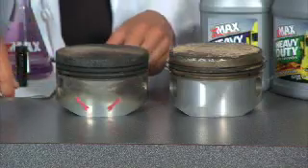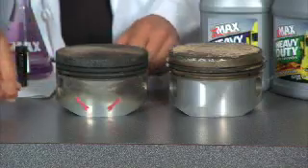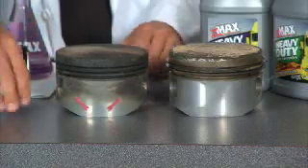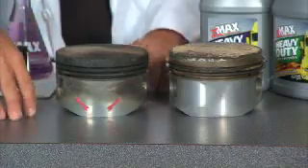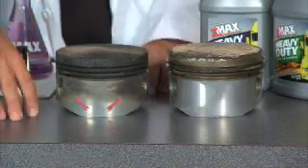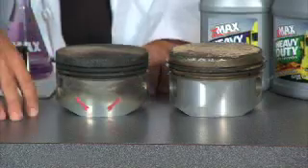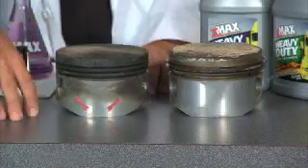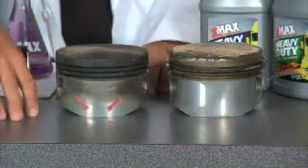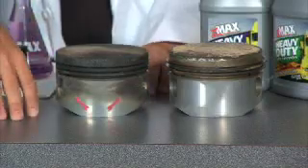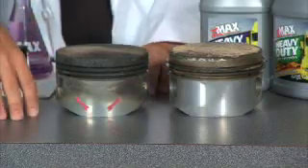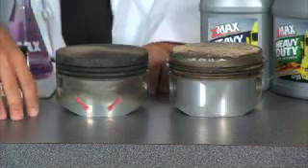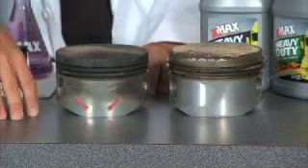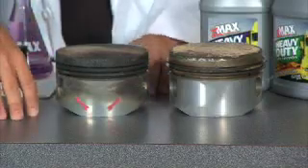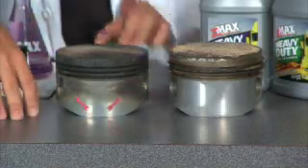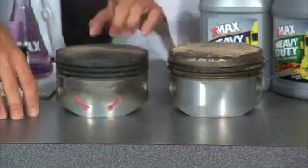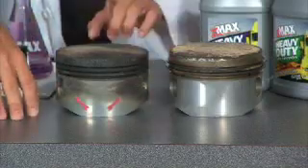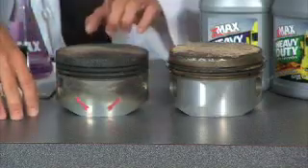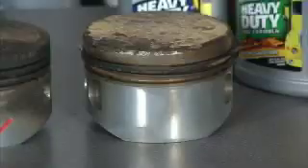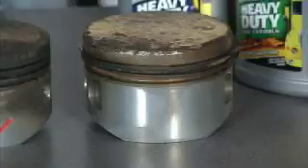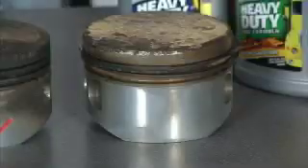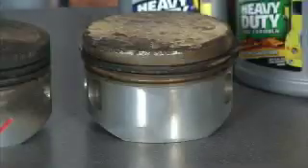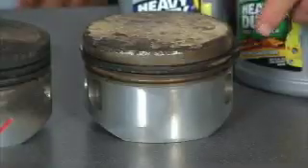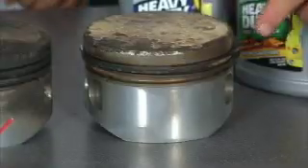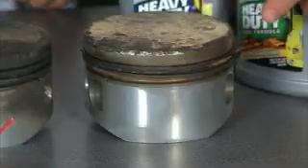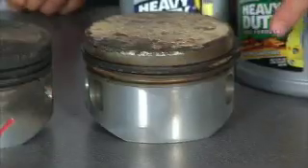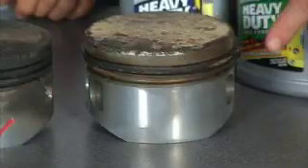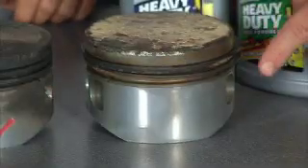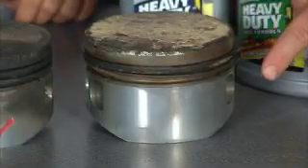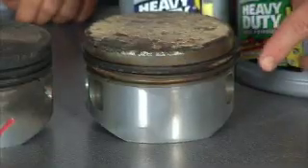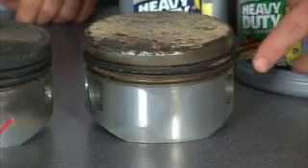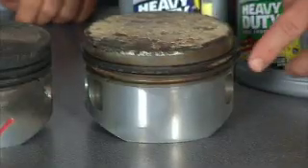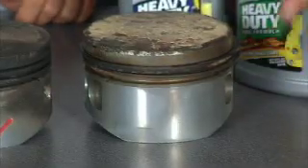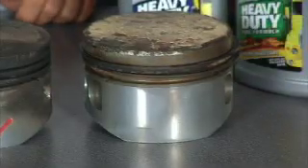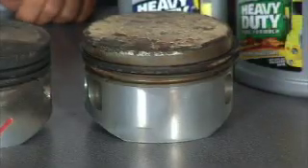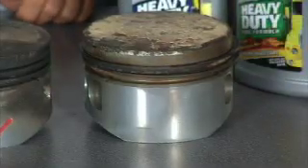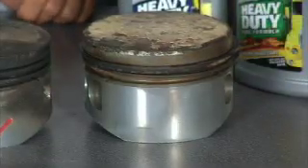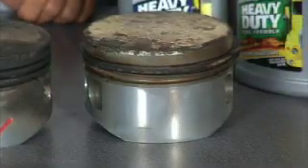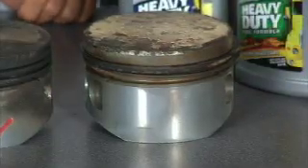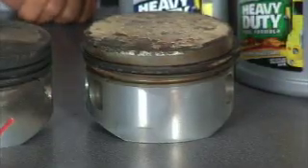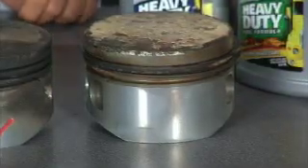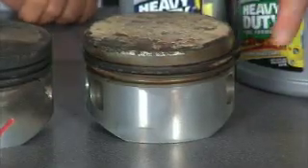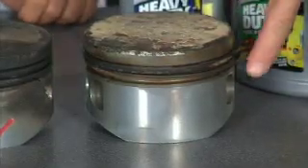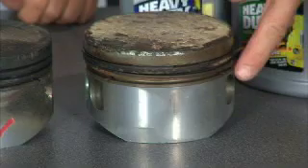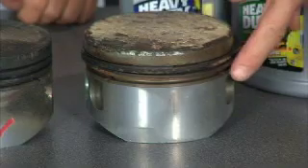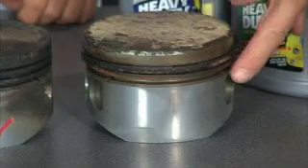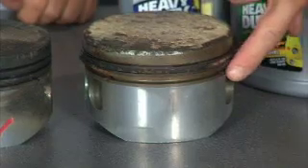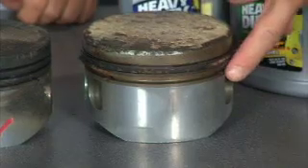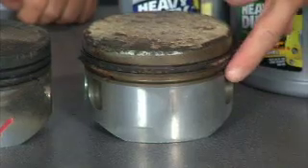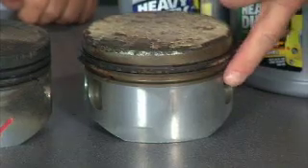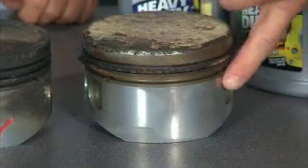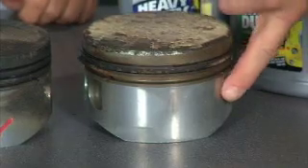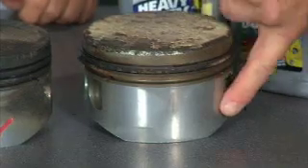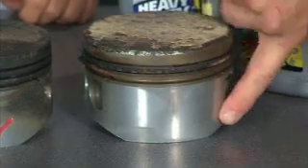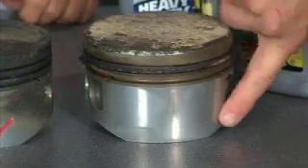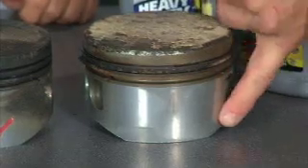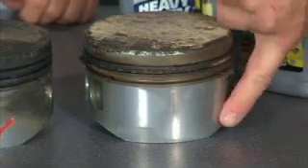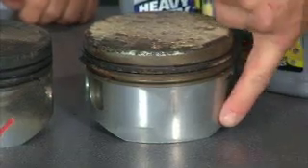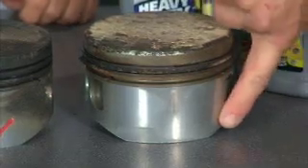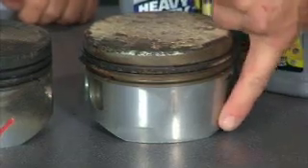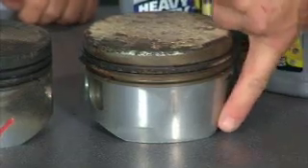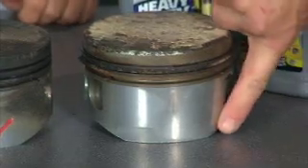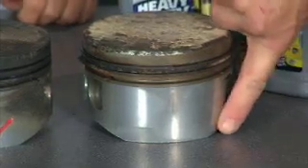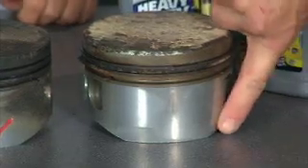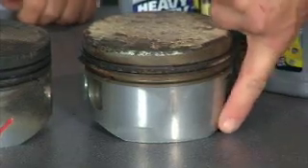You can see where that's happened right here. This is a piston that's been treated by Z-Max. You can see all that carbon buildup is gone along the skirt here.